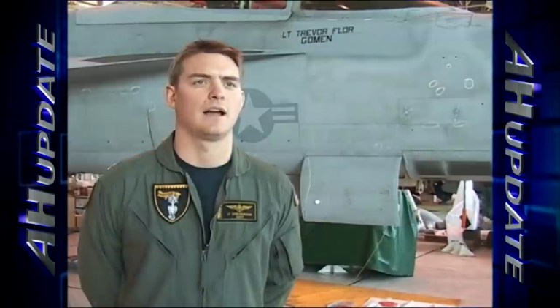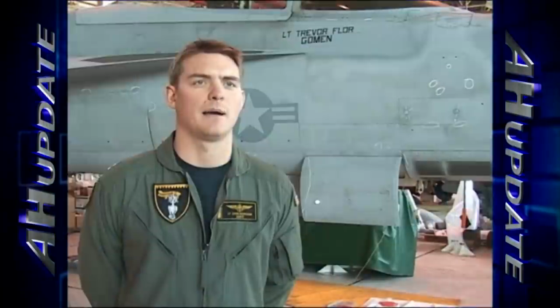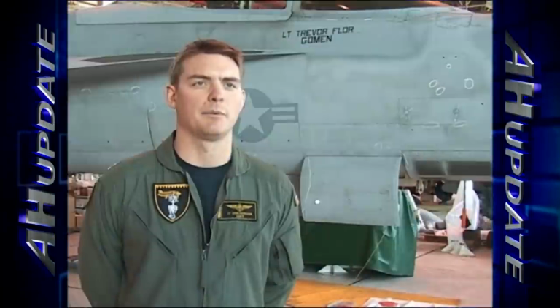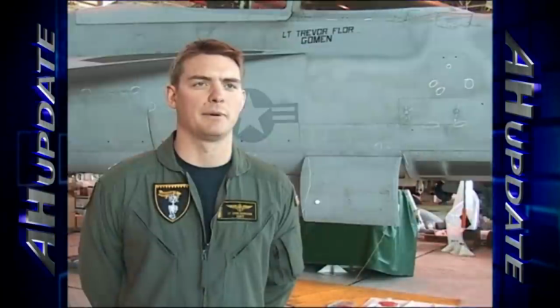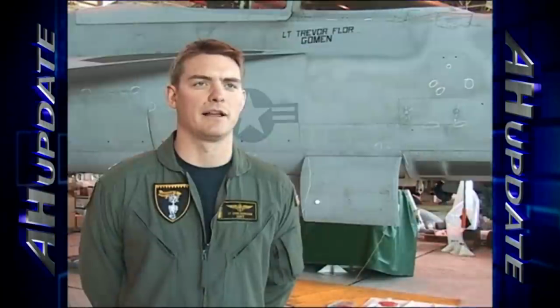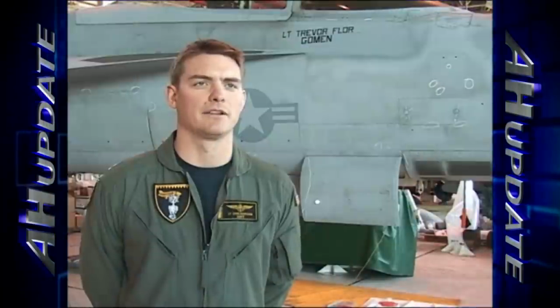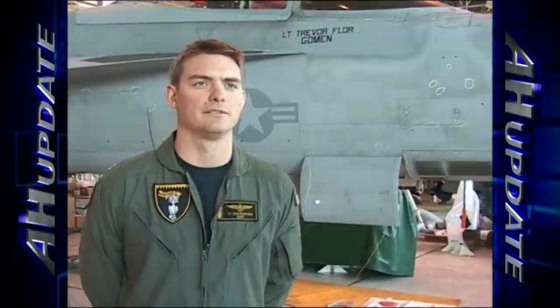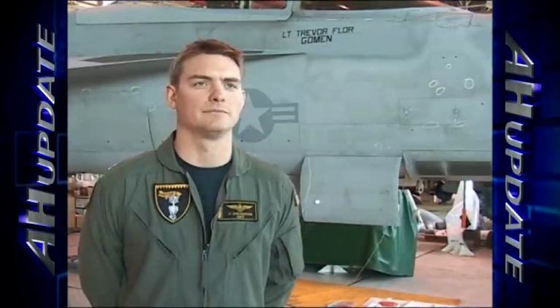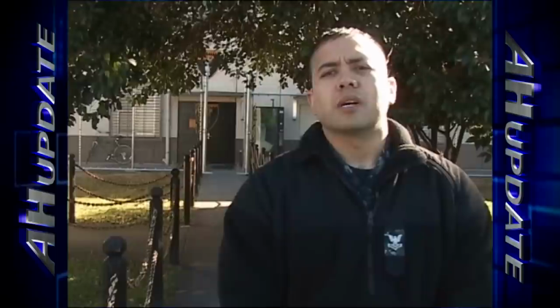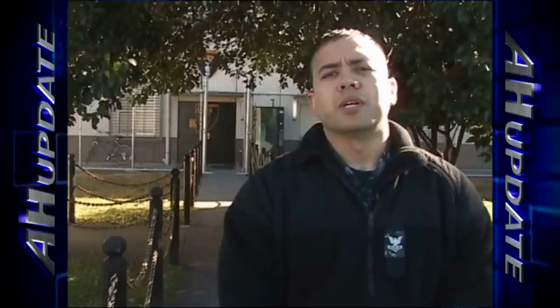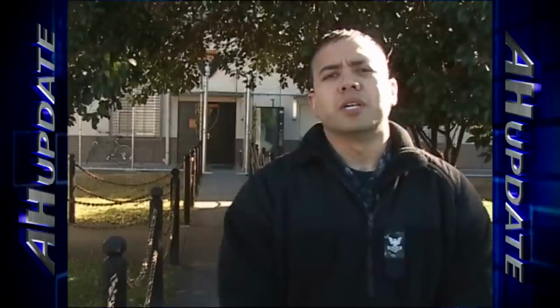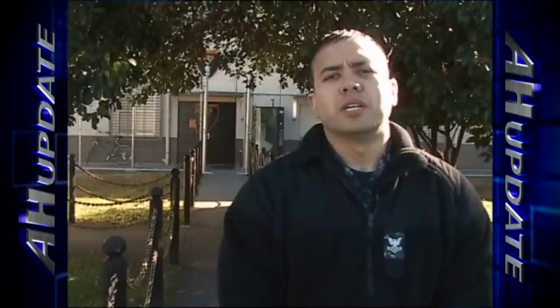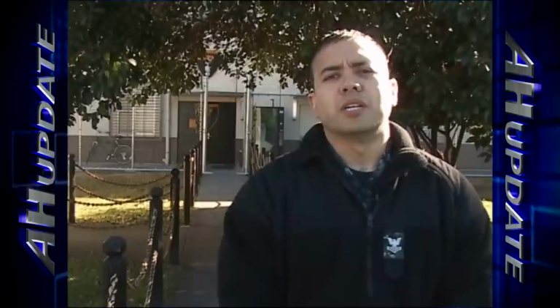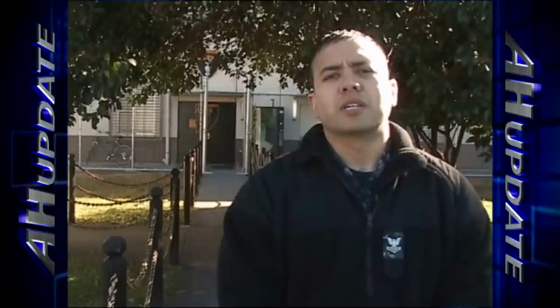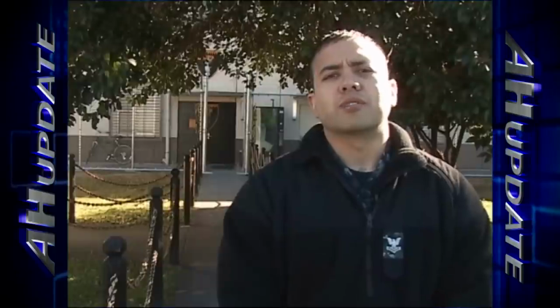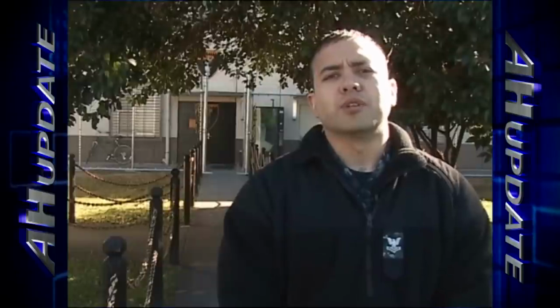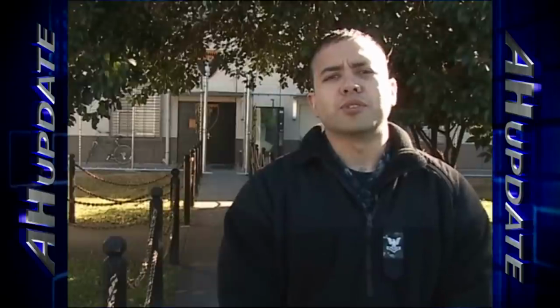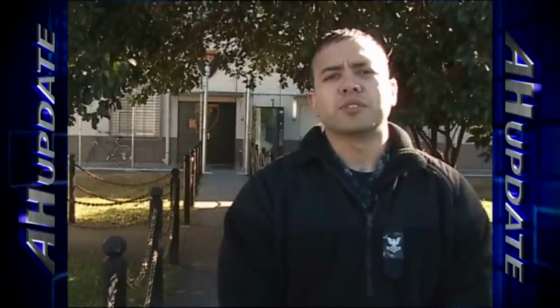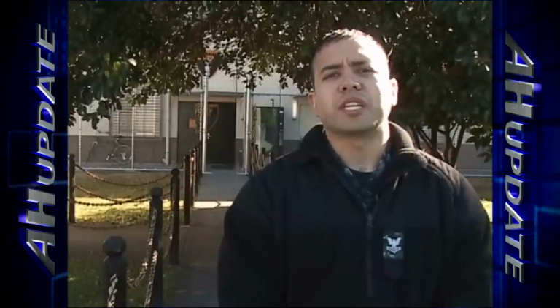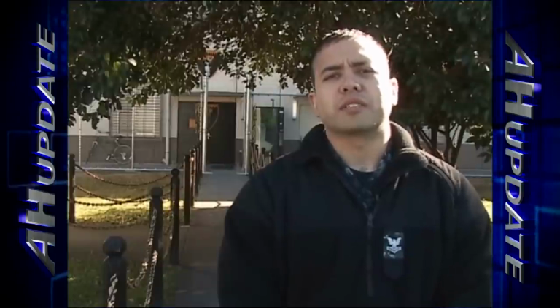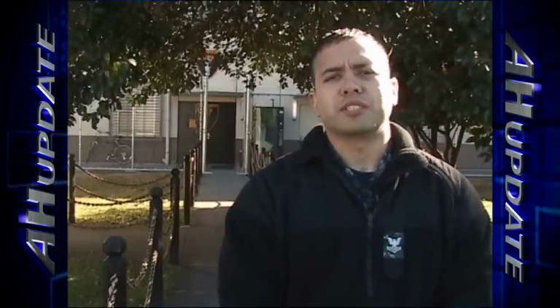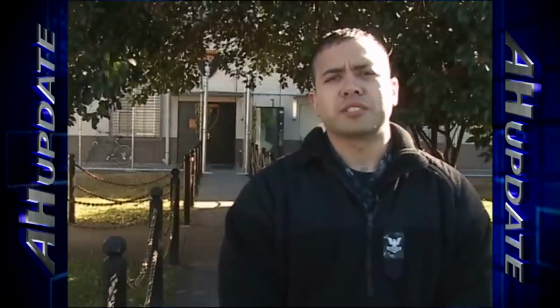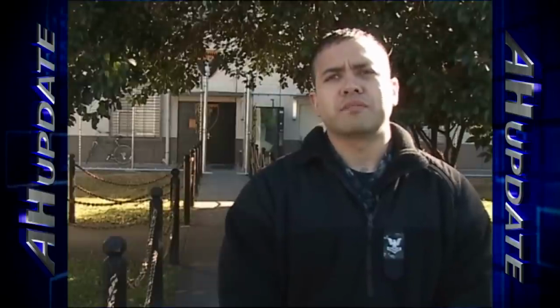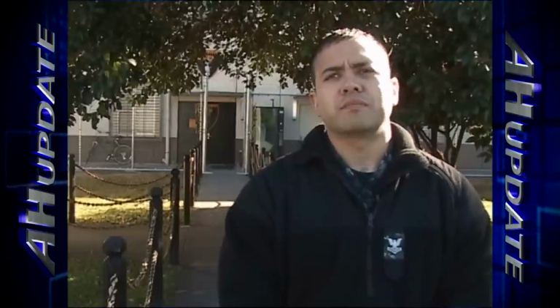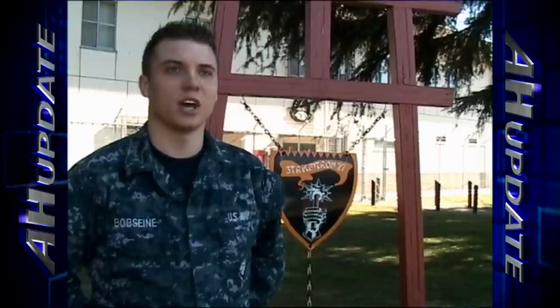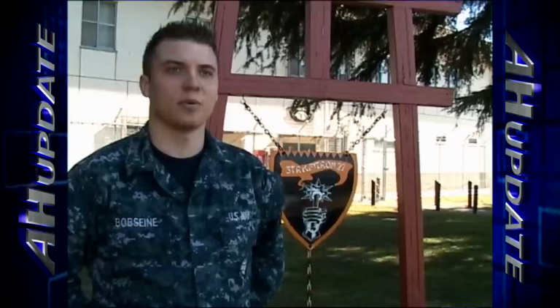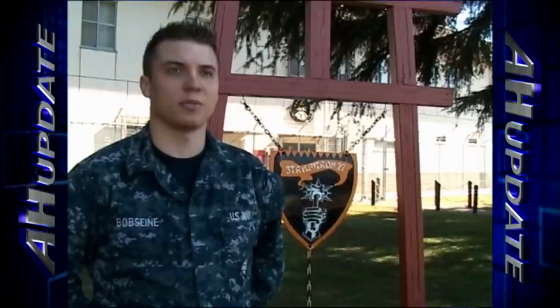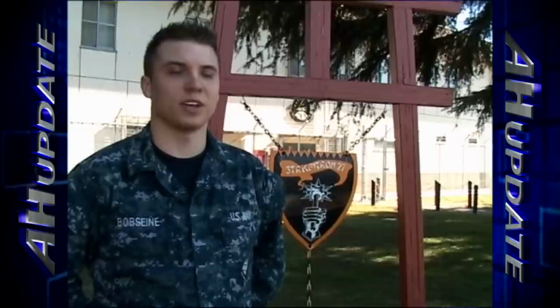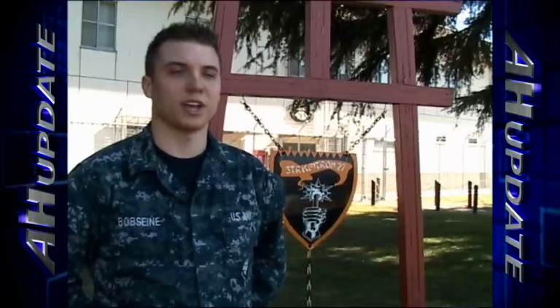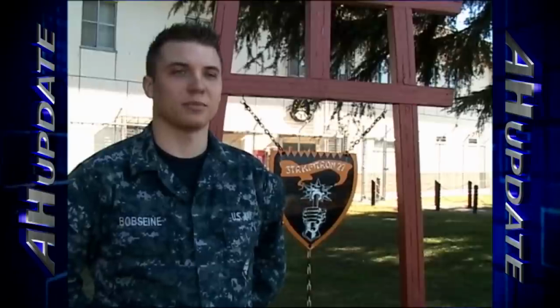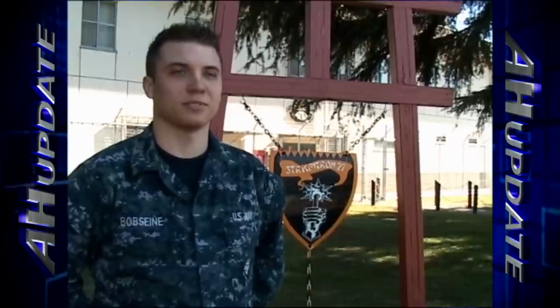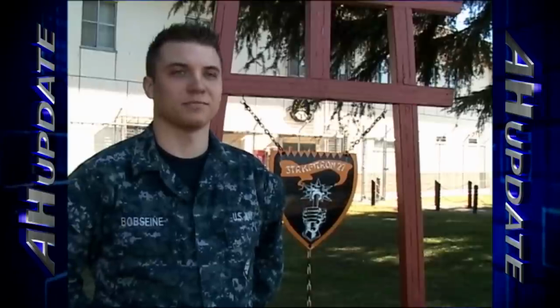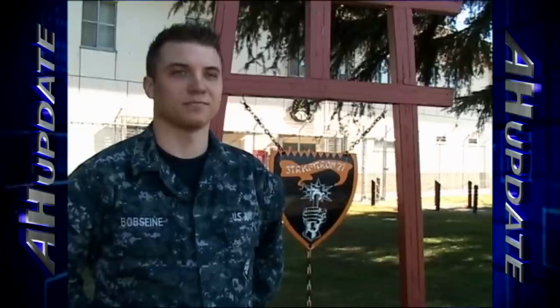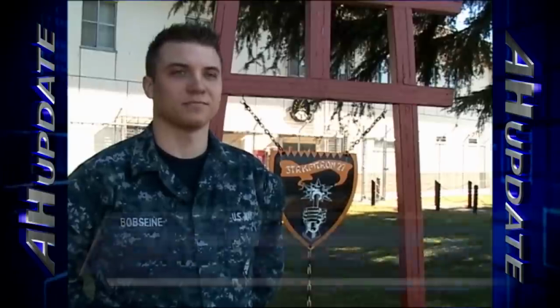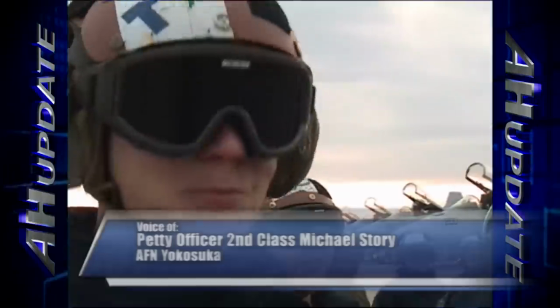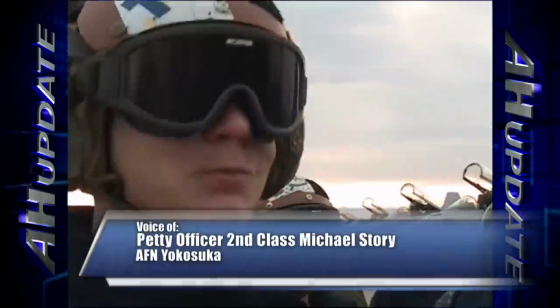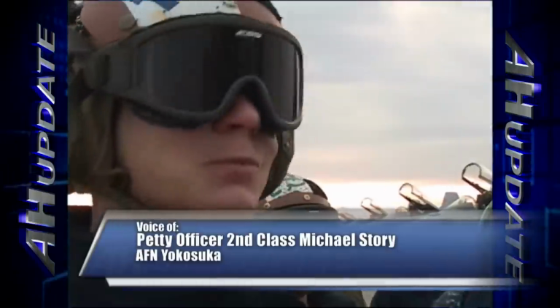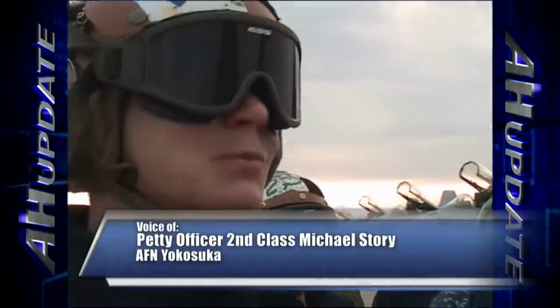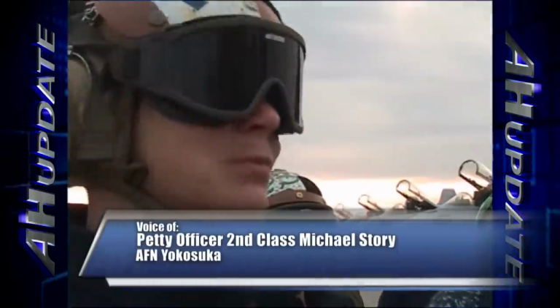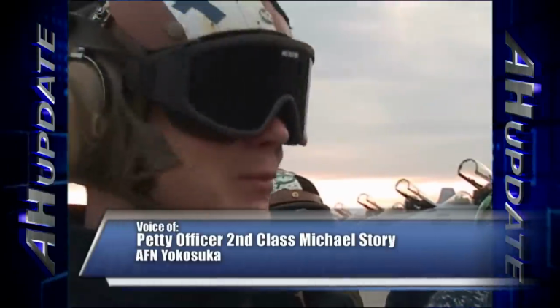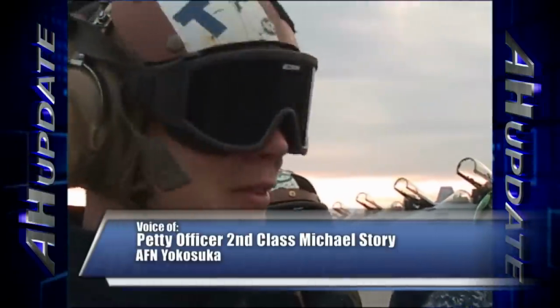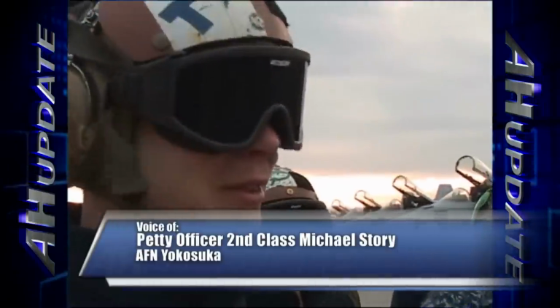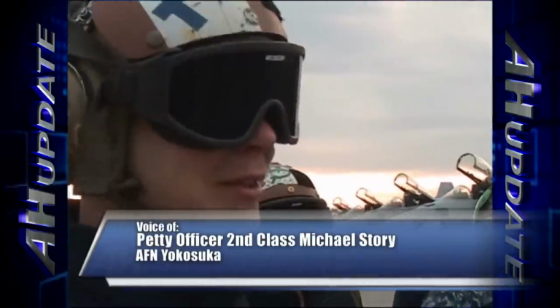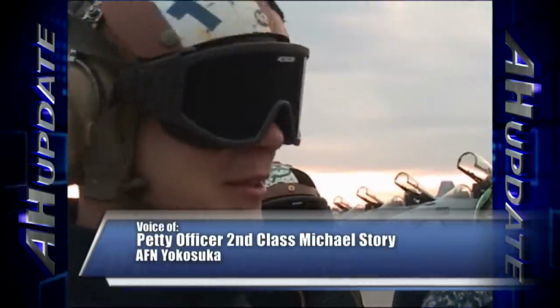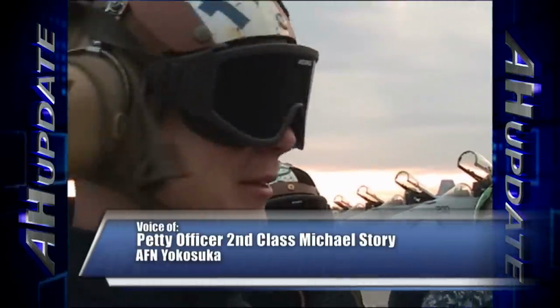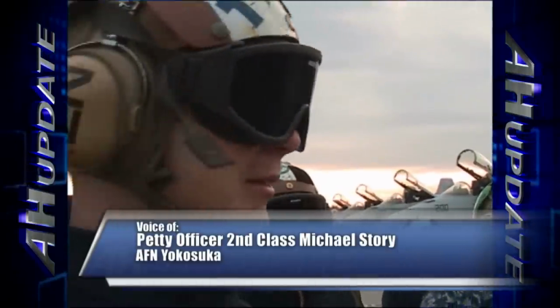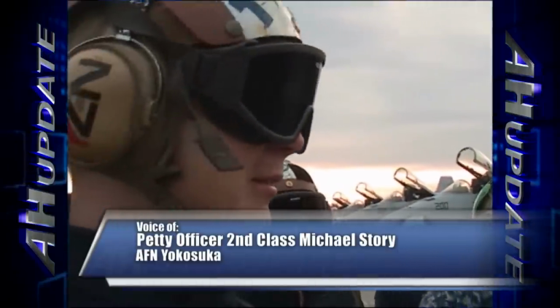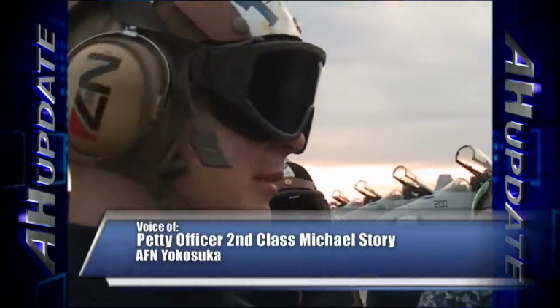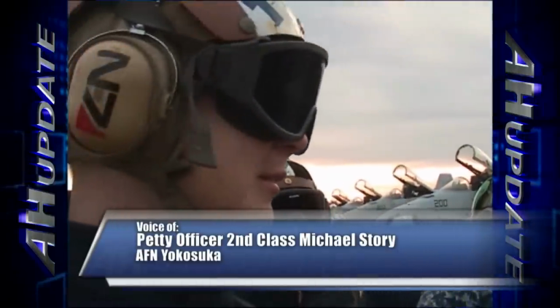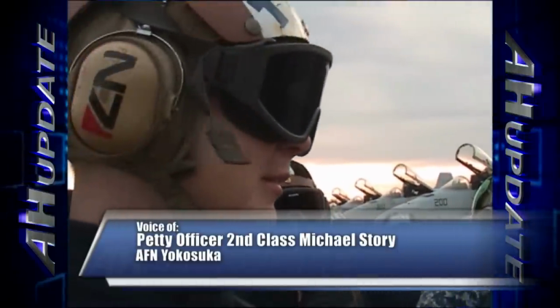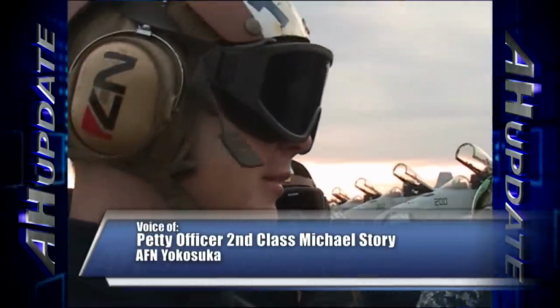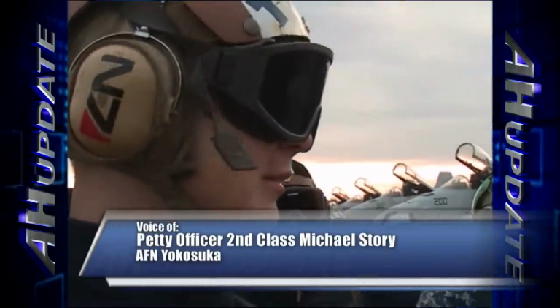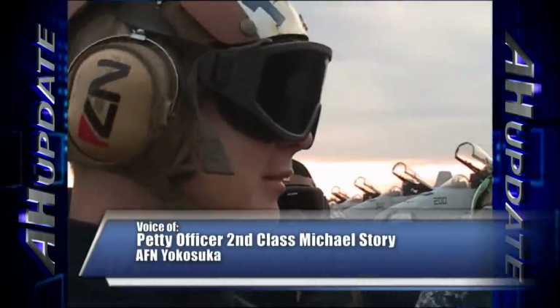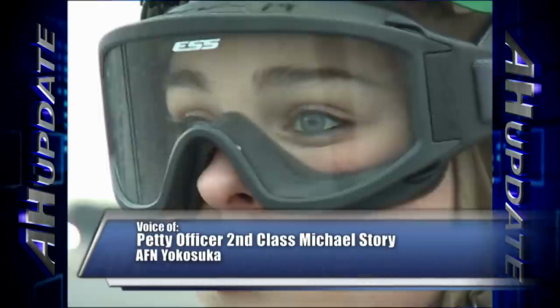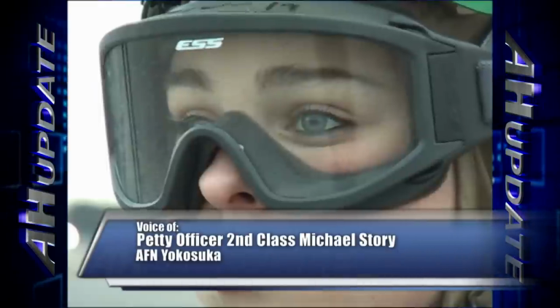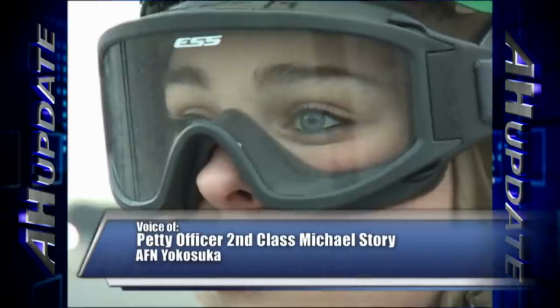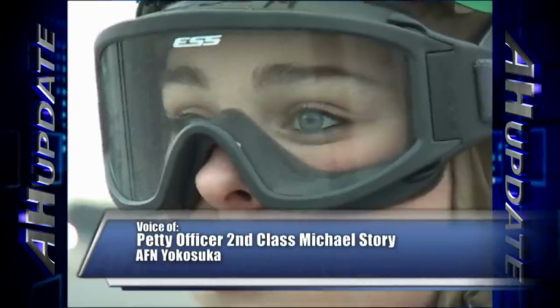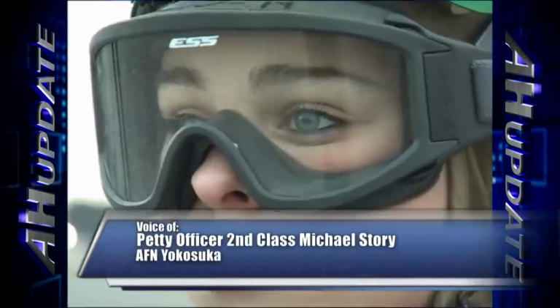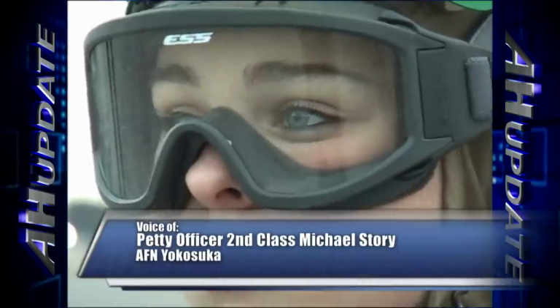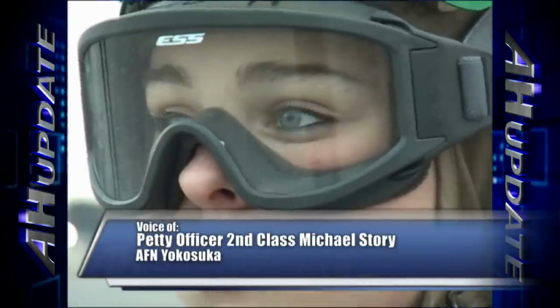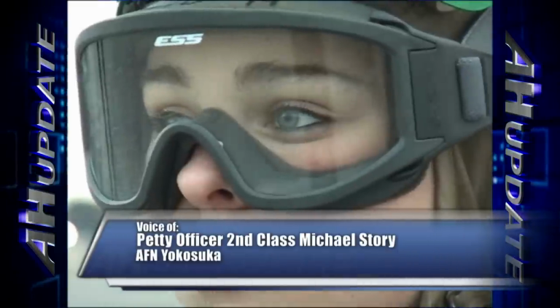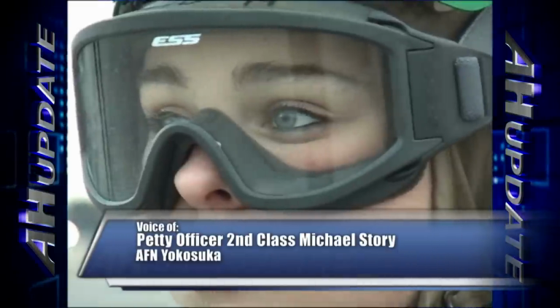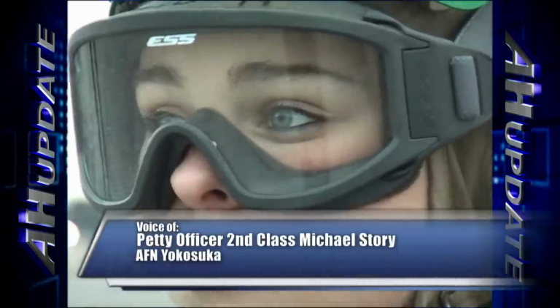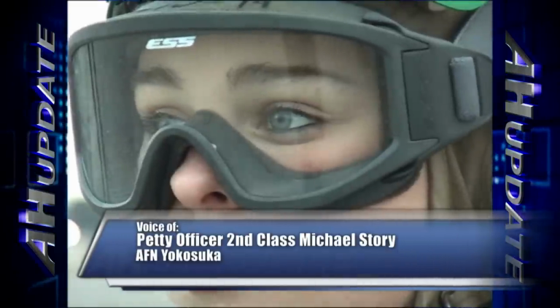I'm a pilot. I'm a corrosion technician. I'm a plane captain. These are the faces of Strike Fighter Squadron 27.